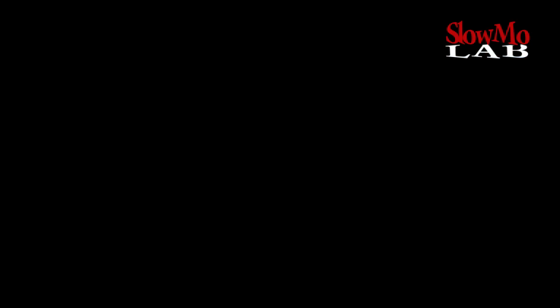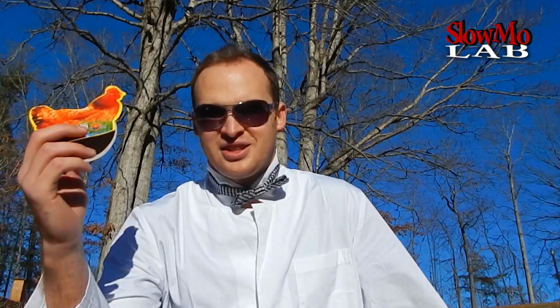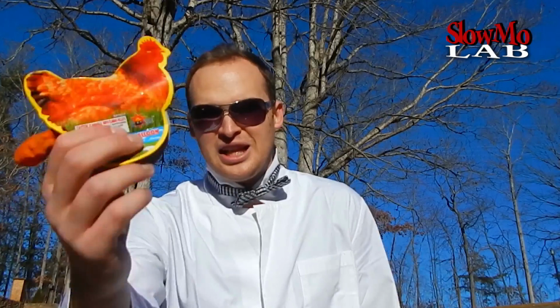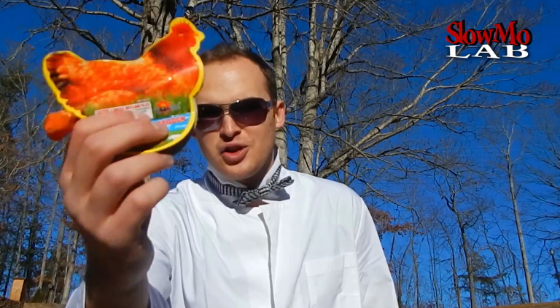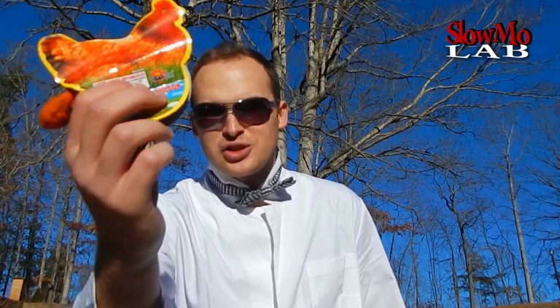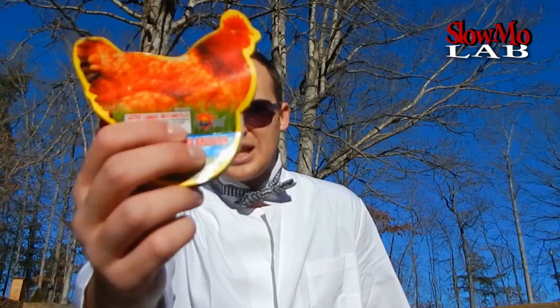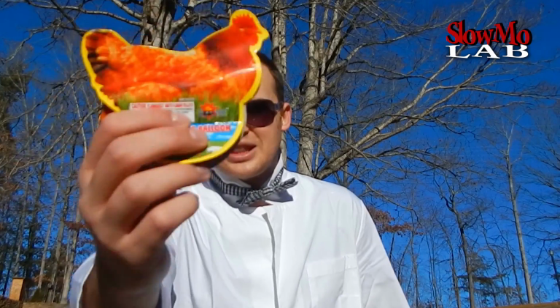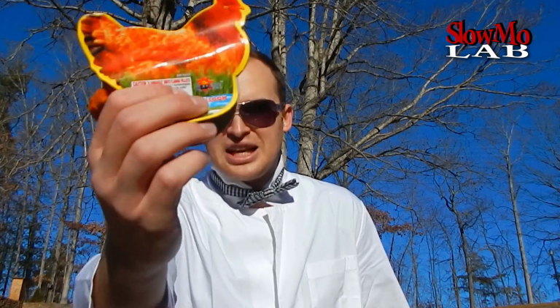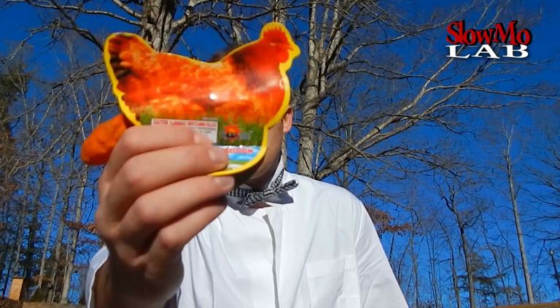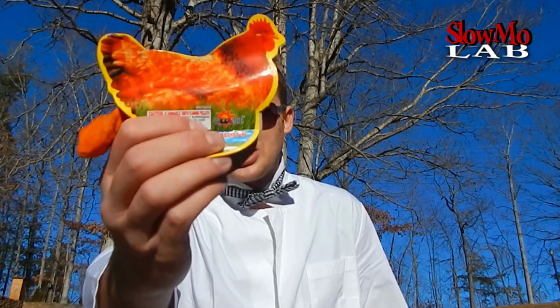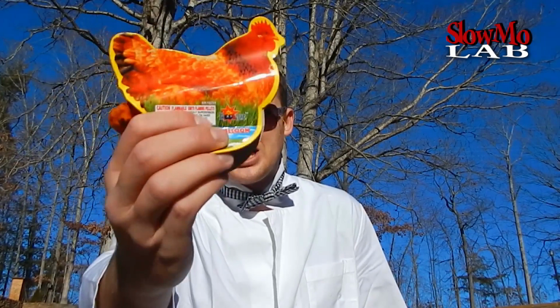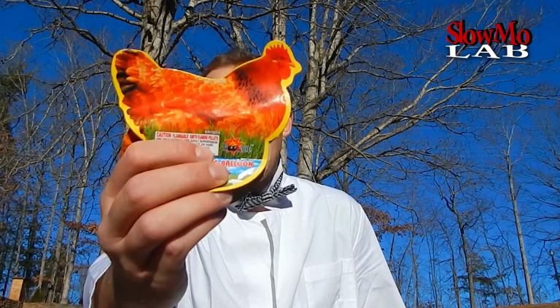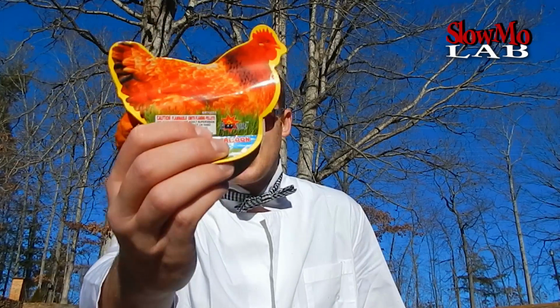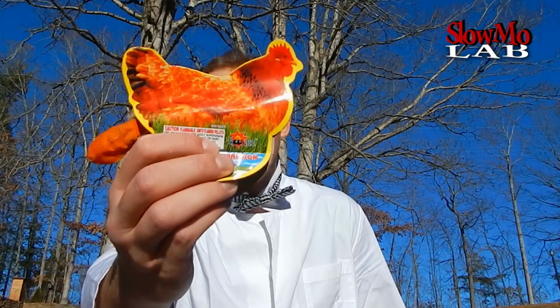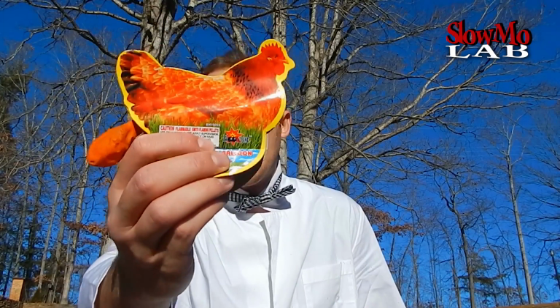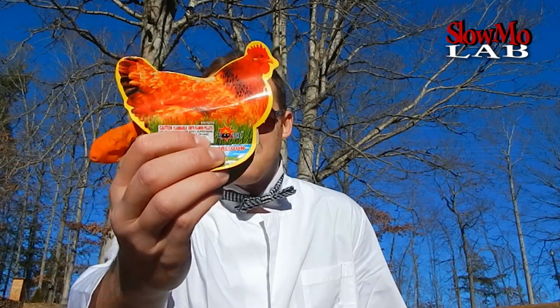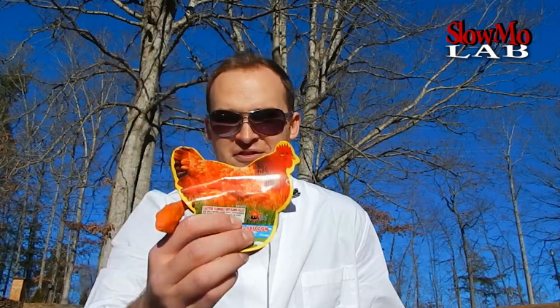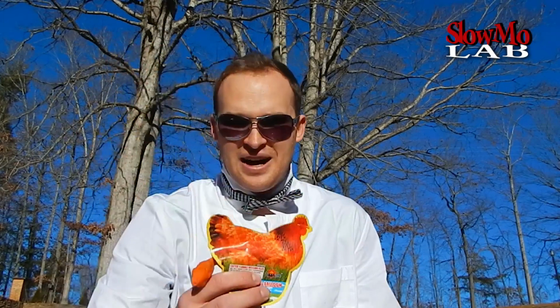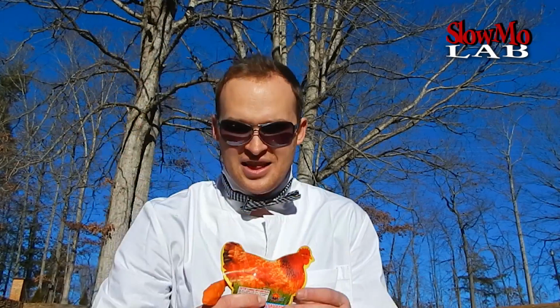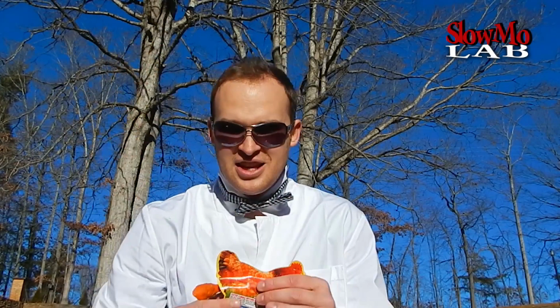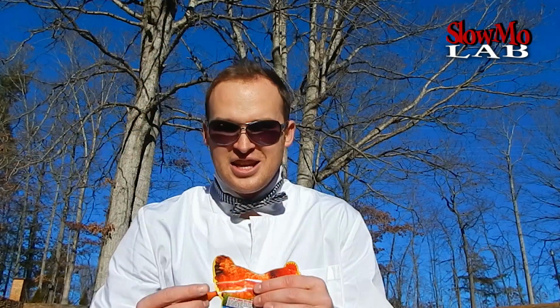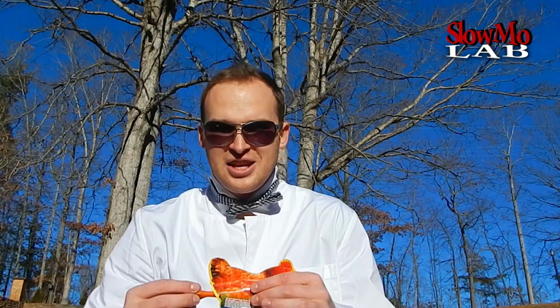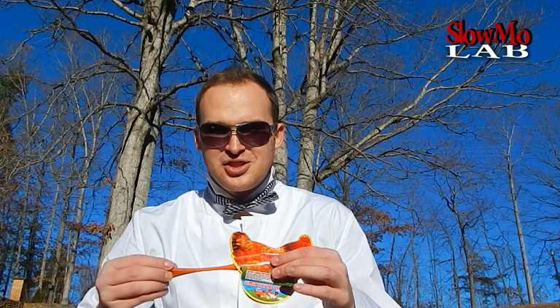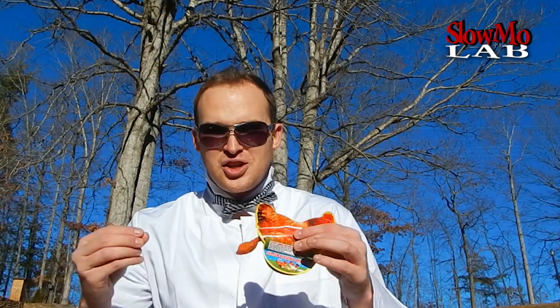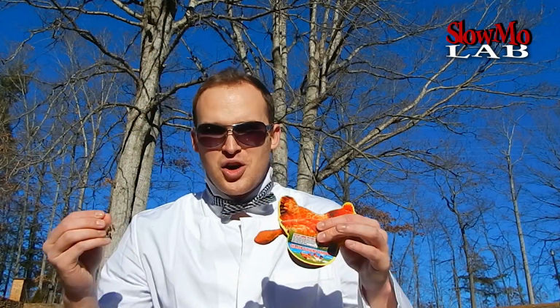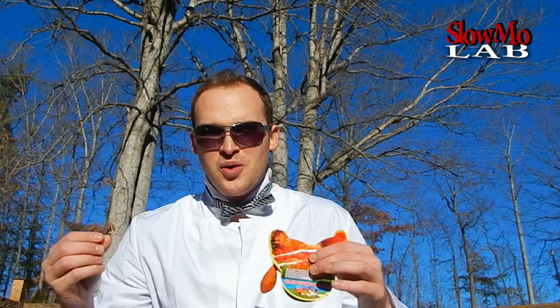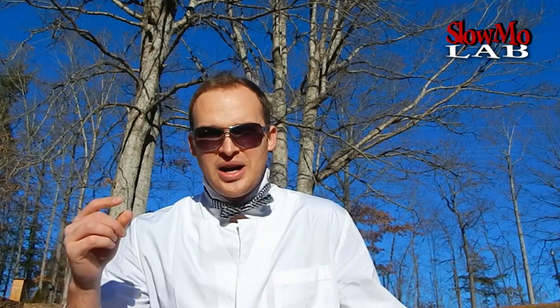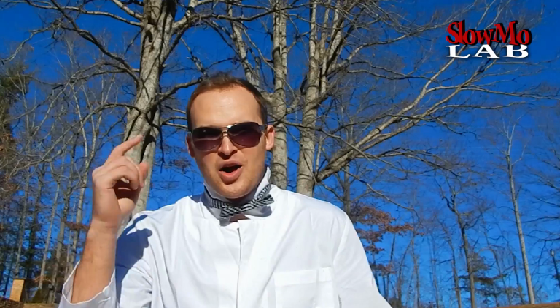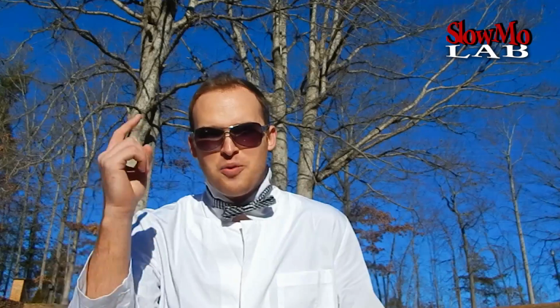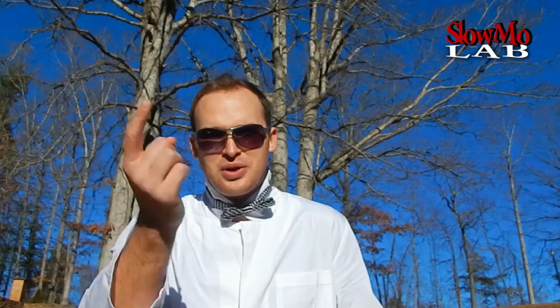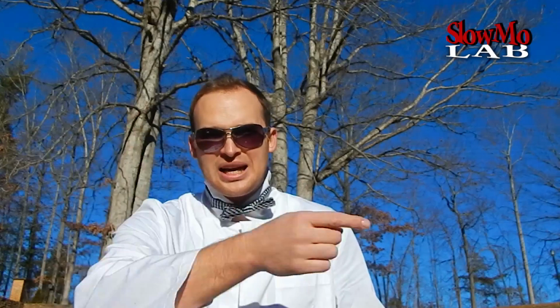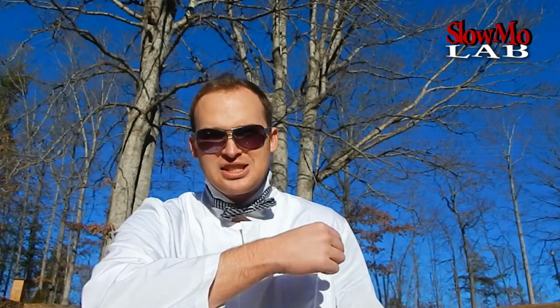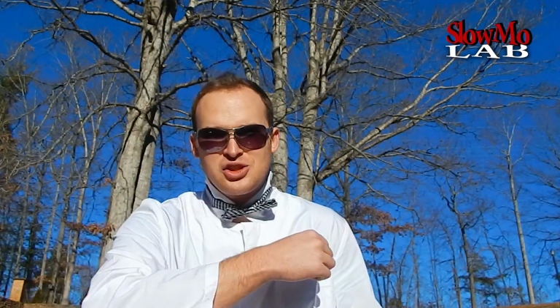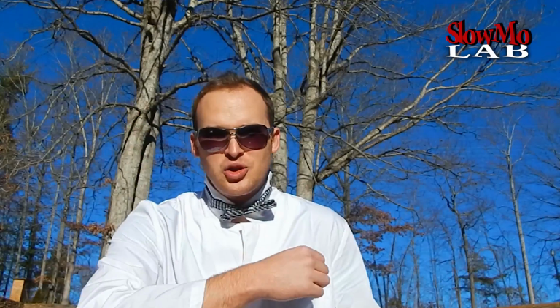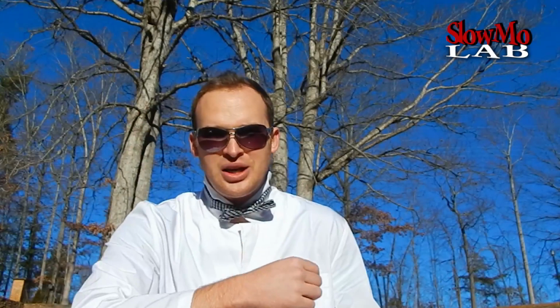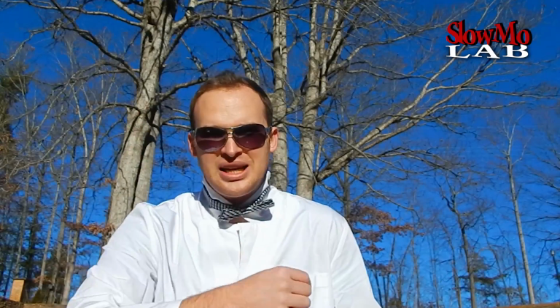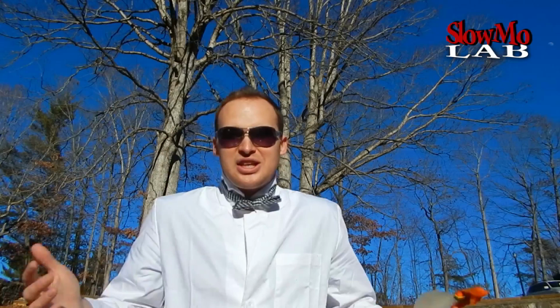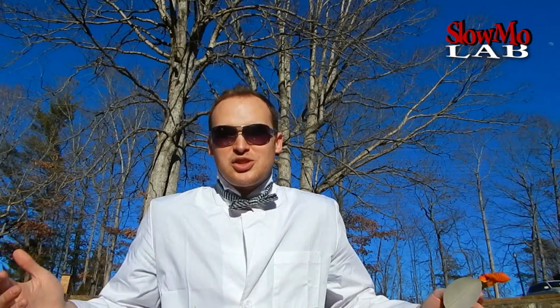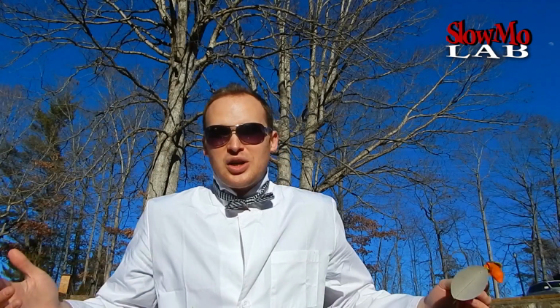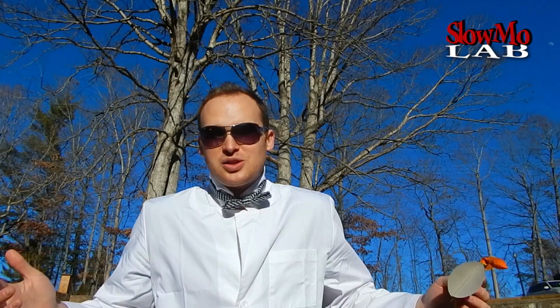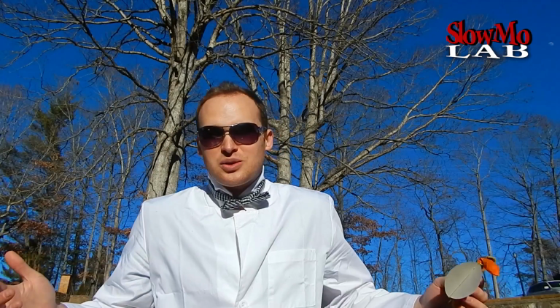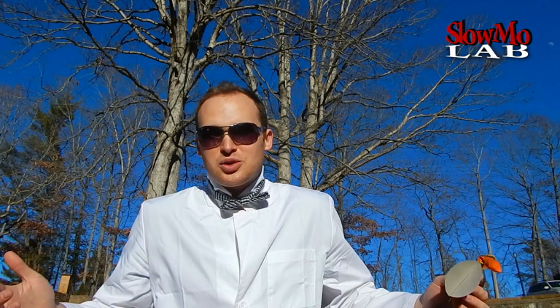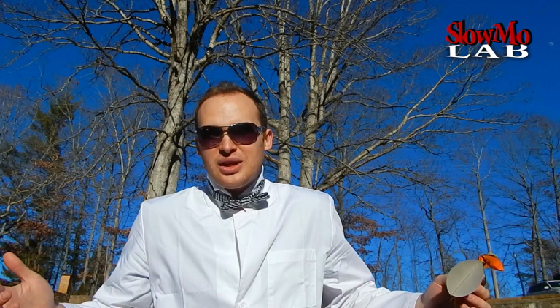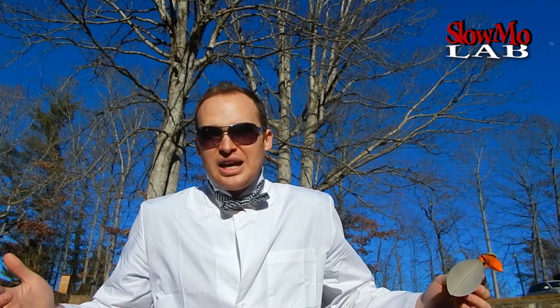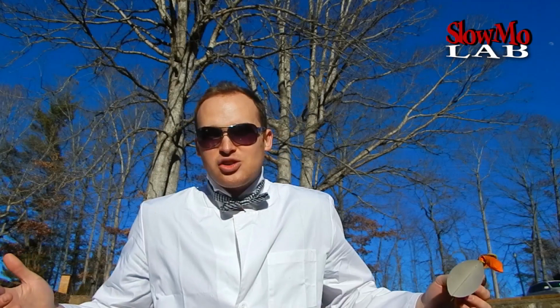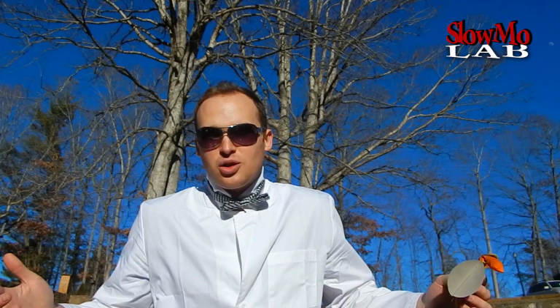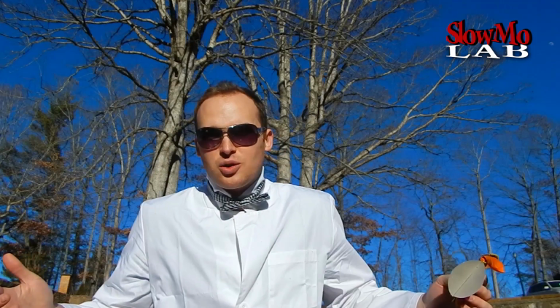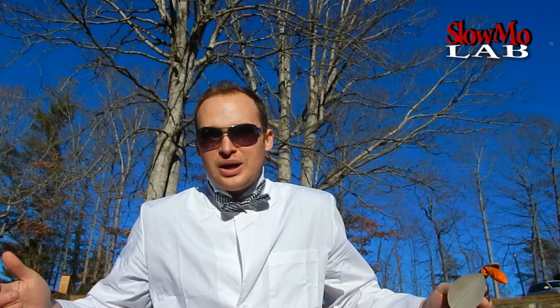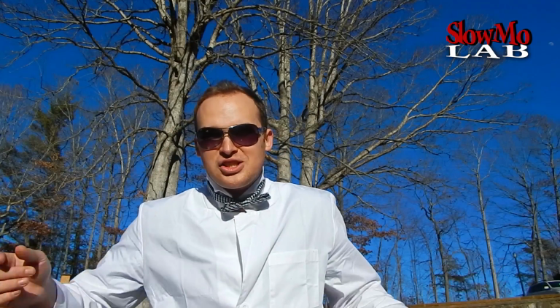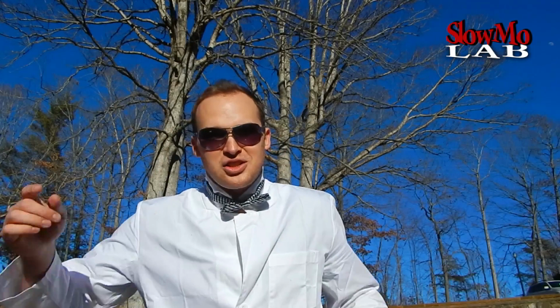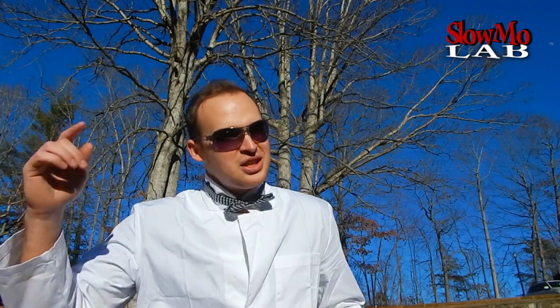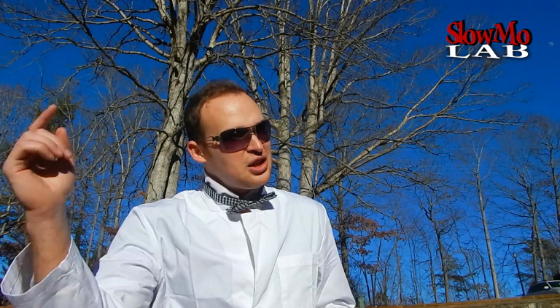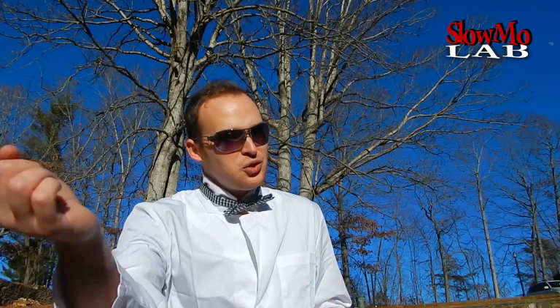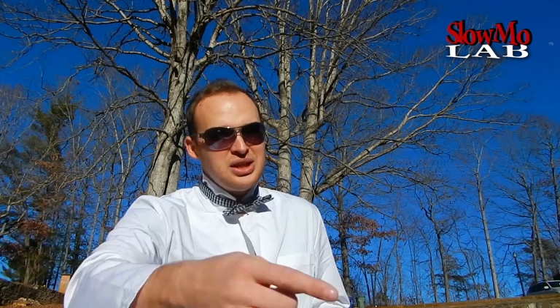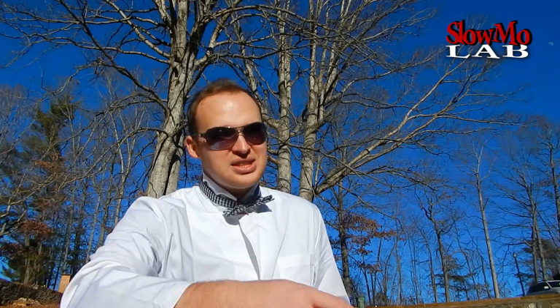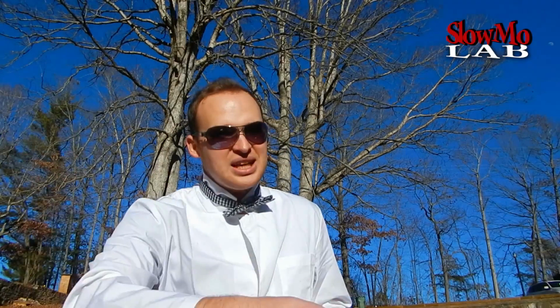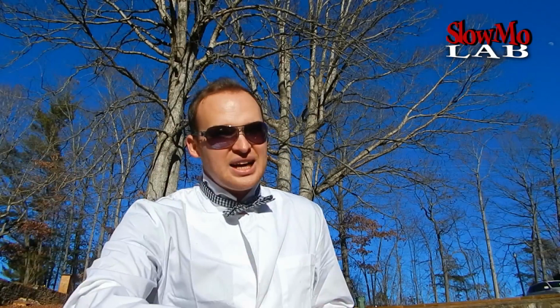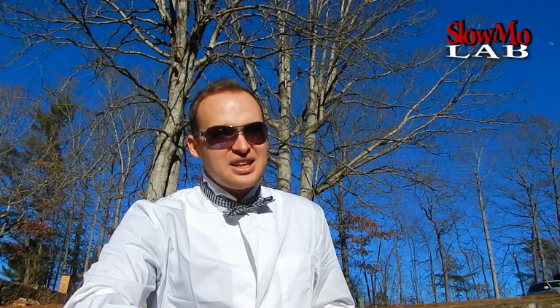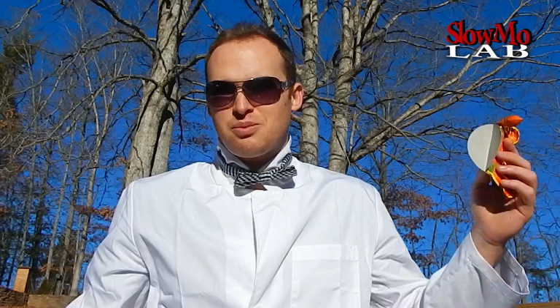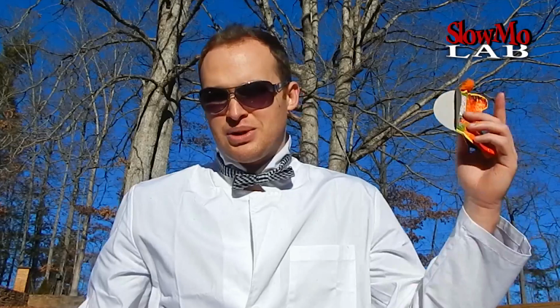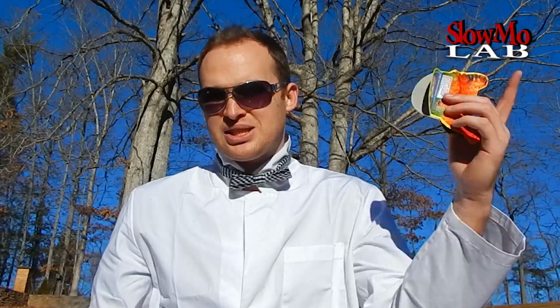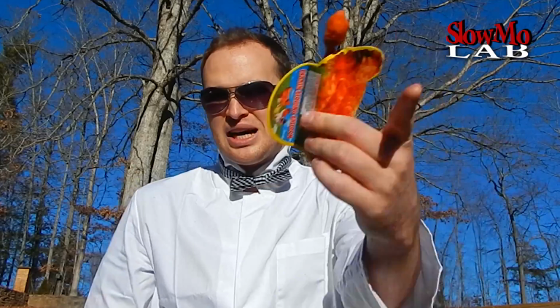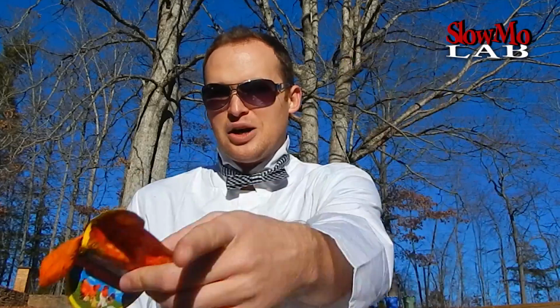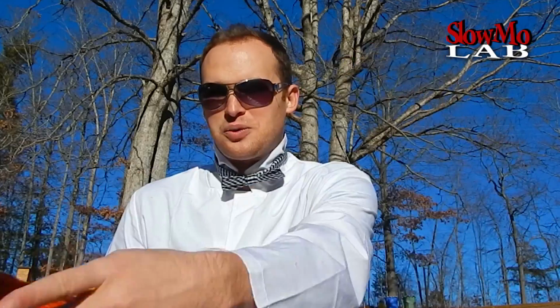That looks like that chicken had a lot of fun. So I hope you guys enjoyed it — there's the answer to the age-old question. You decide. Peace out.